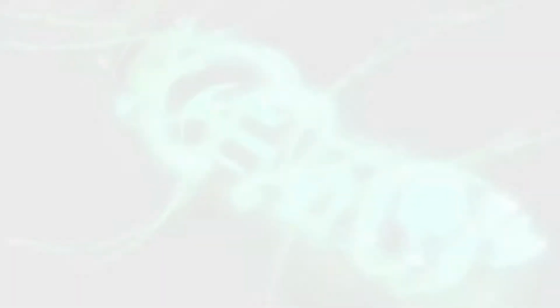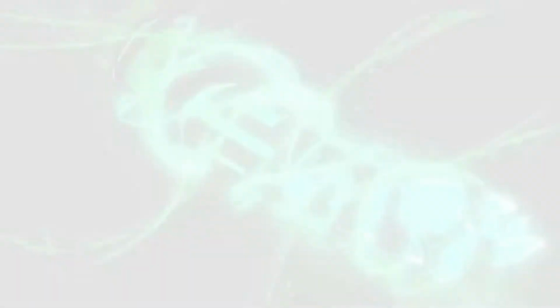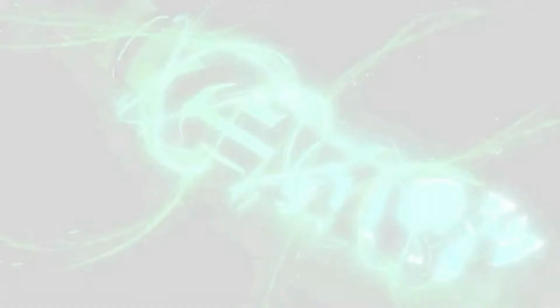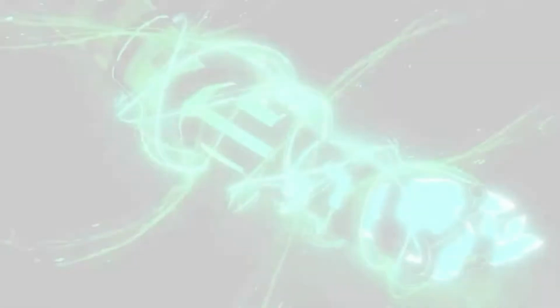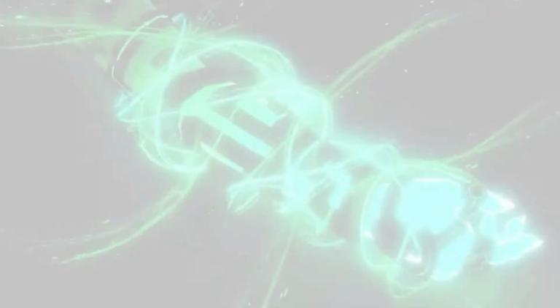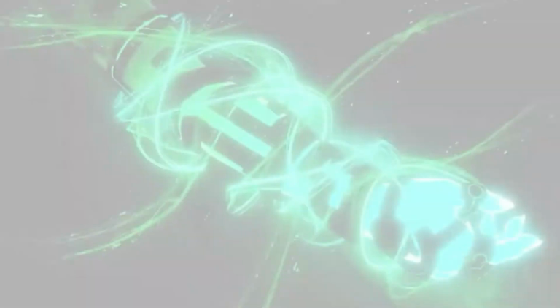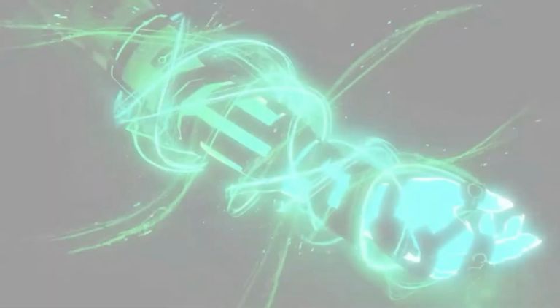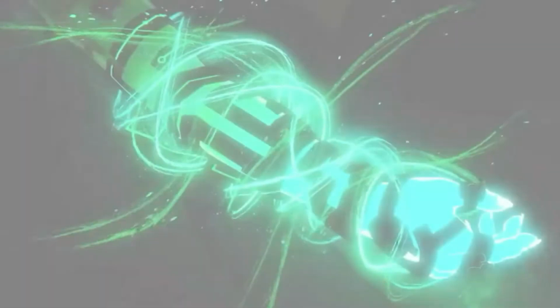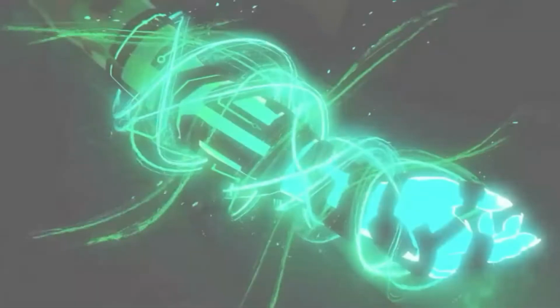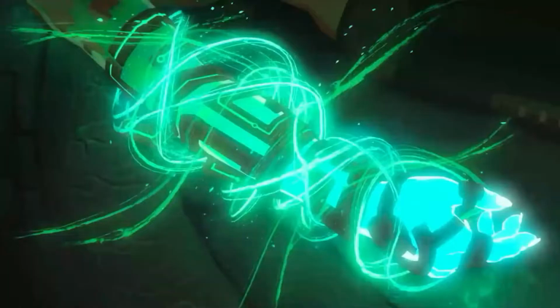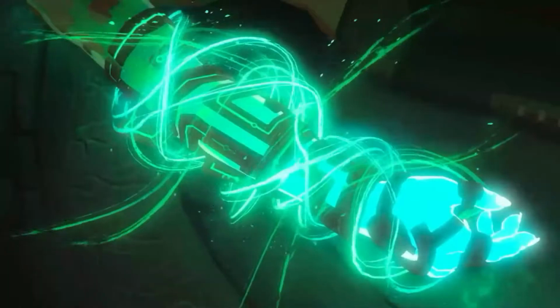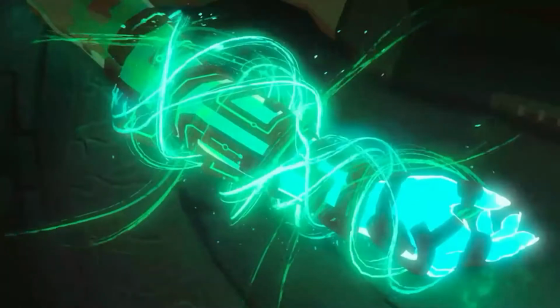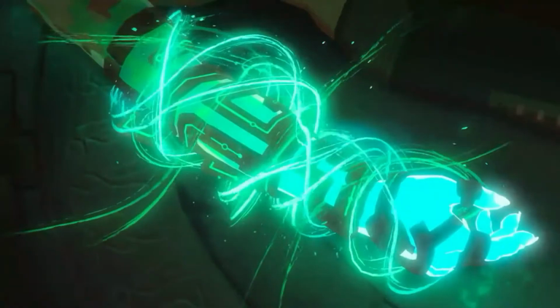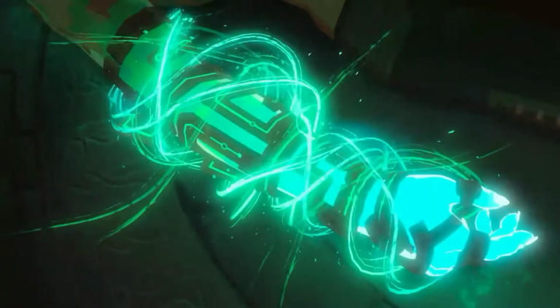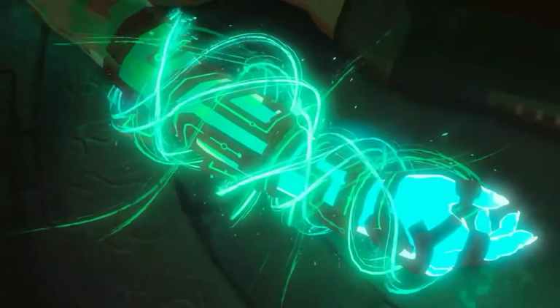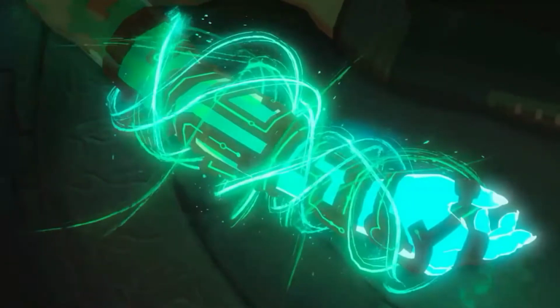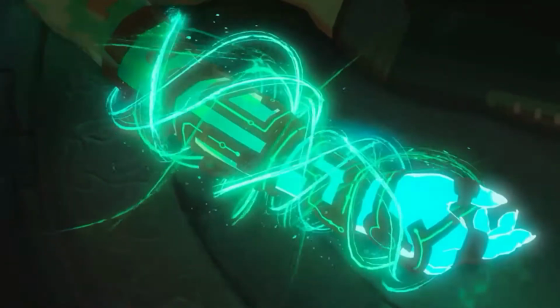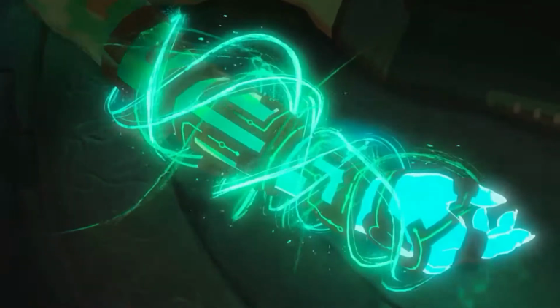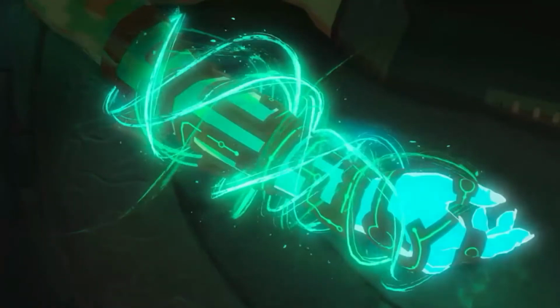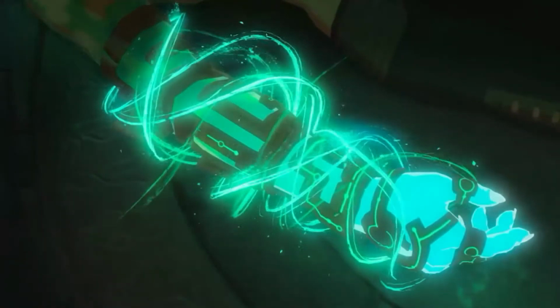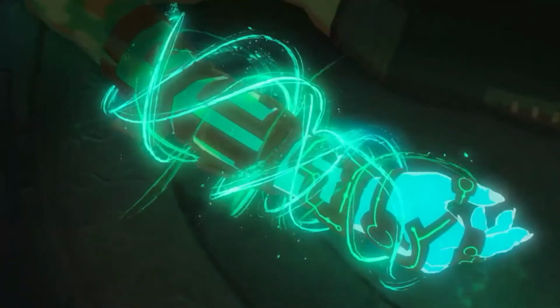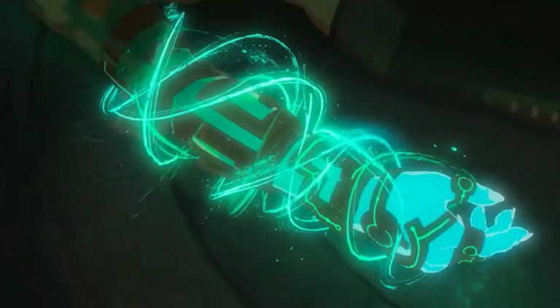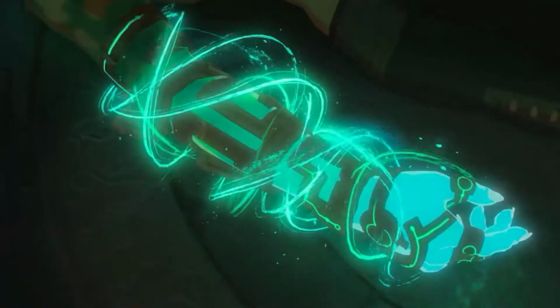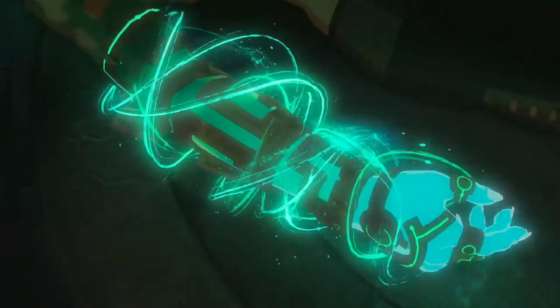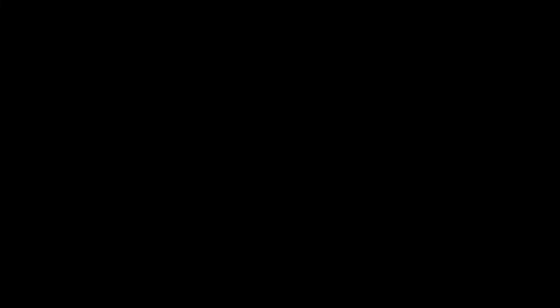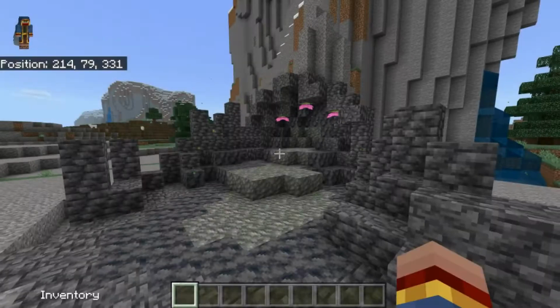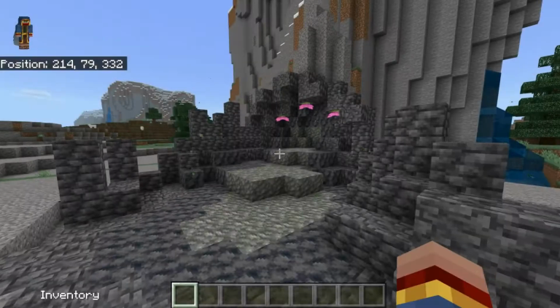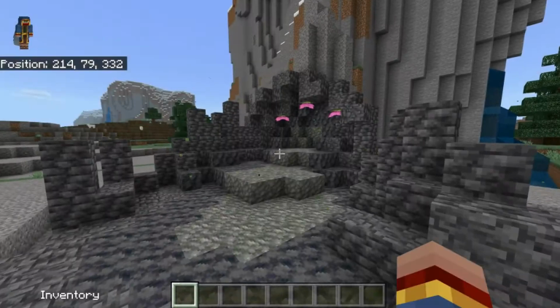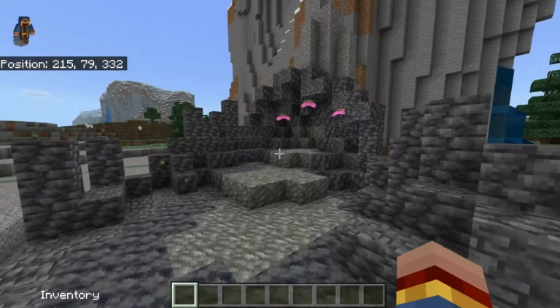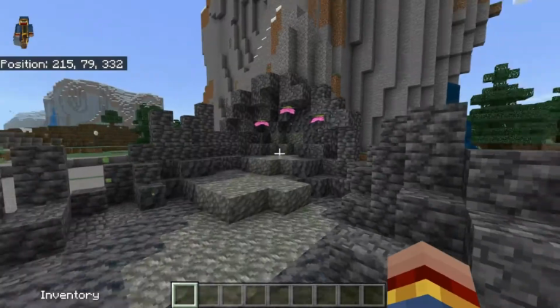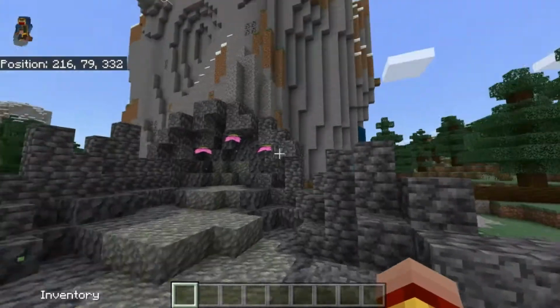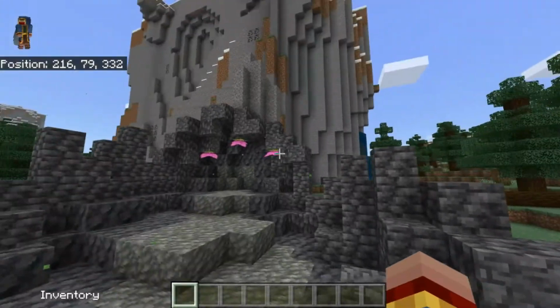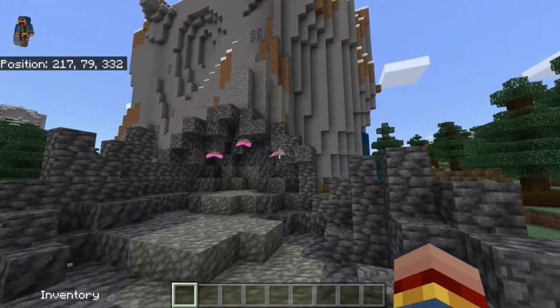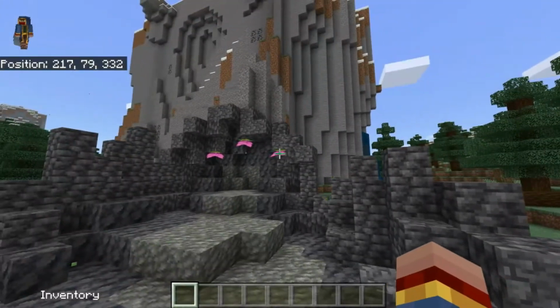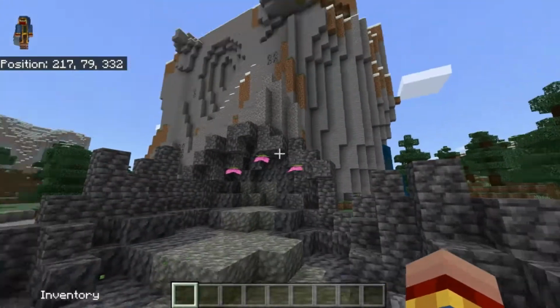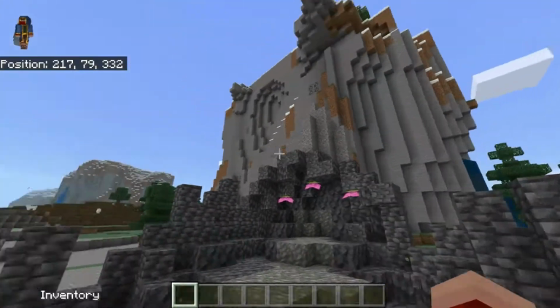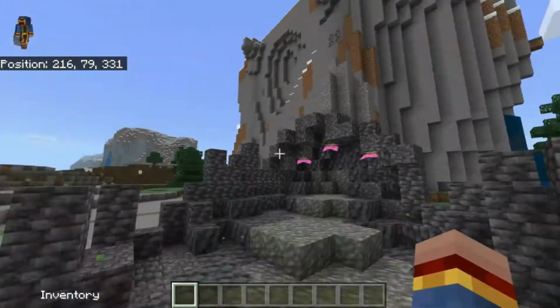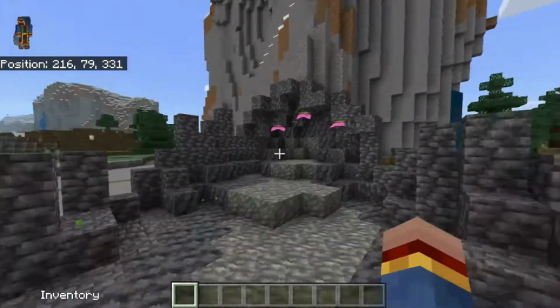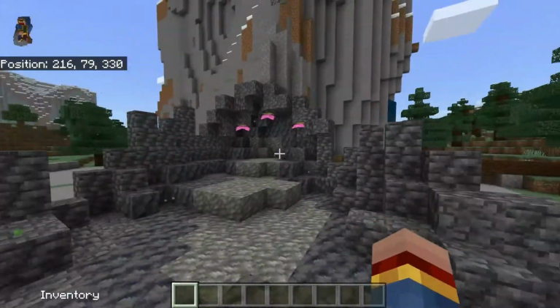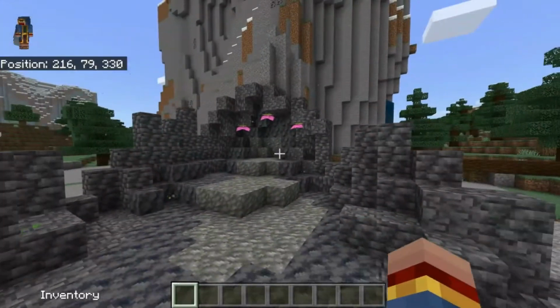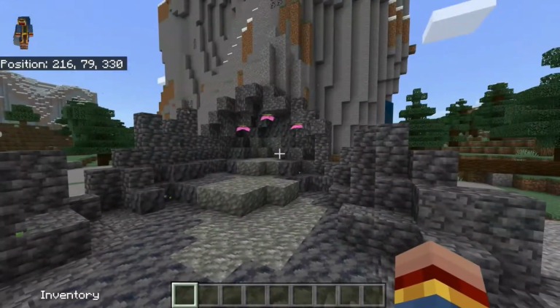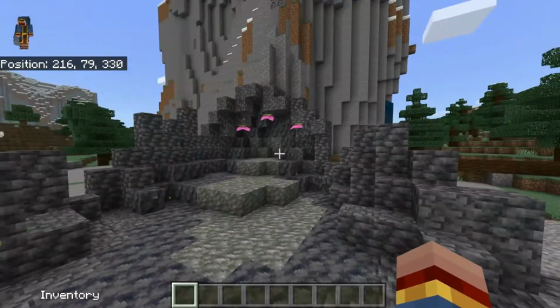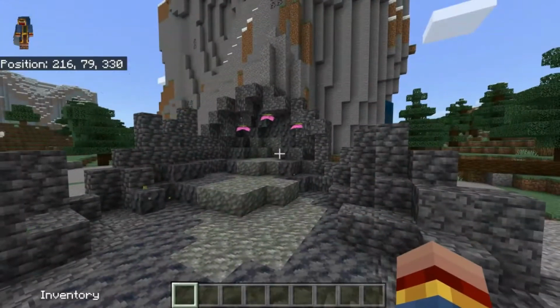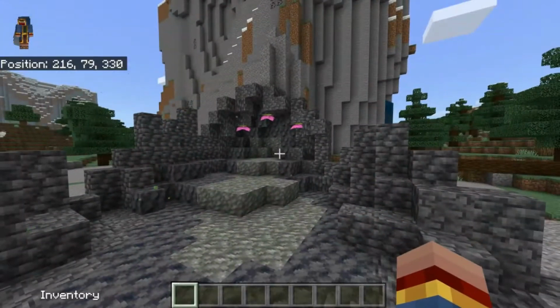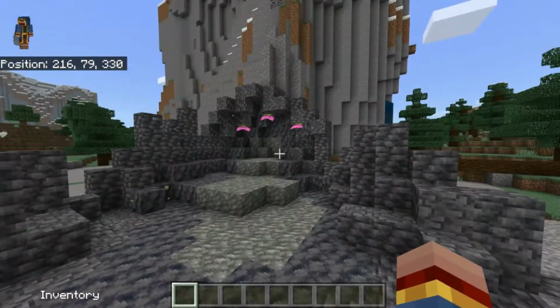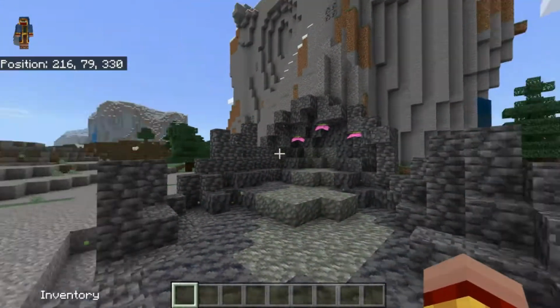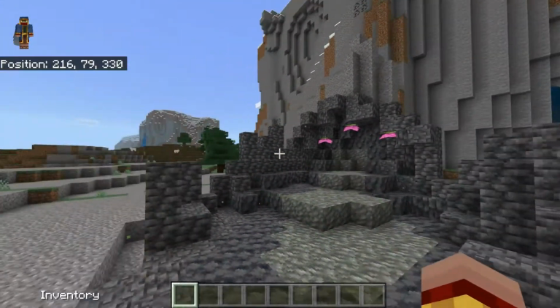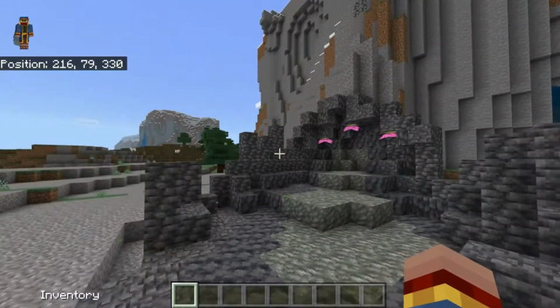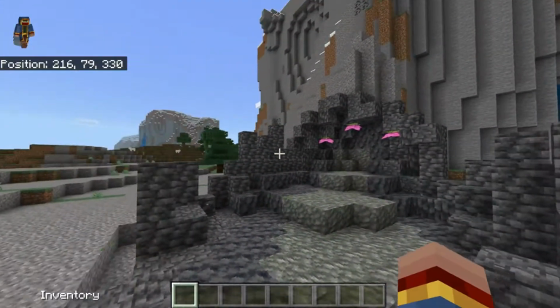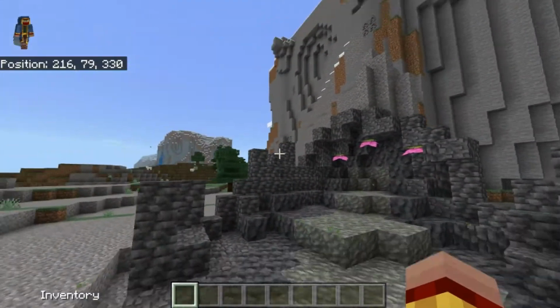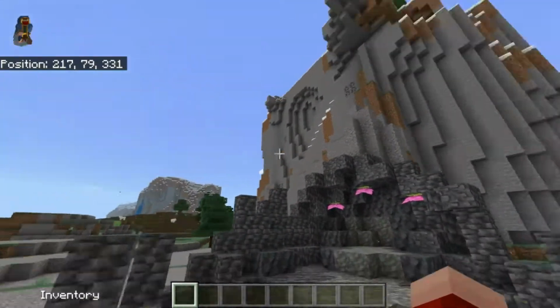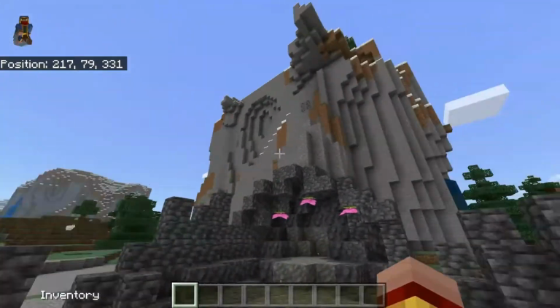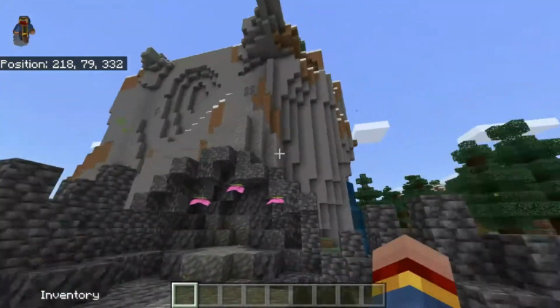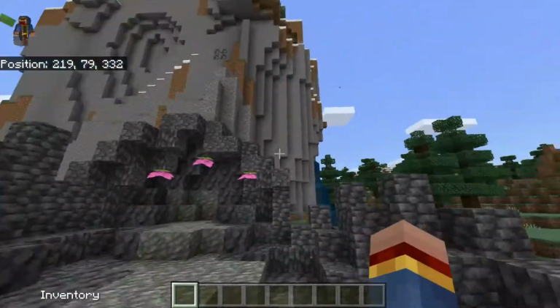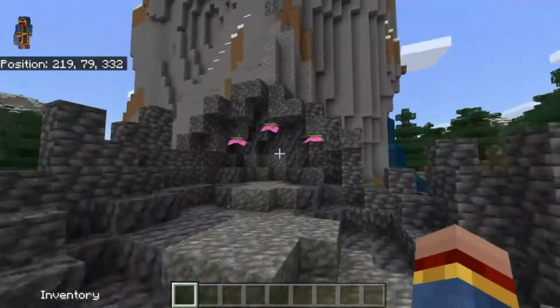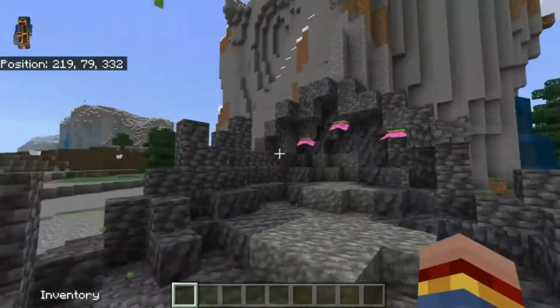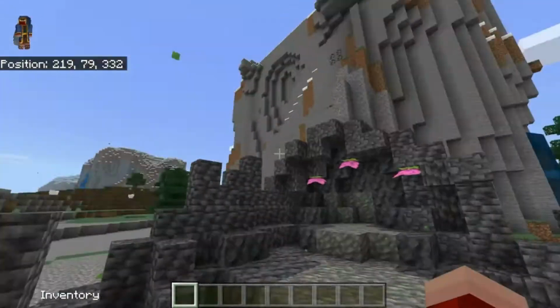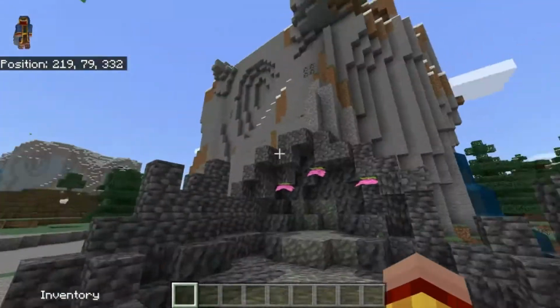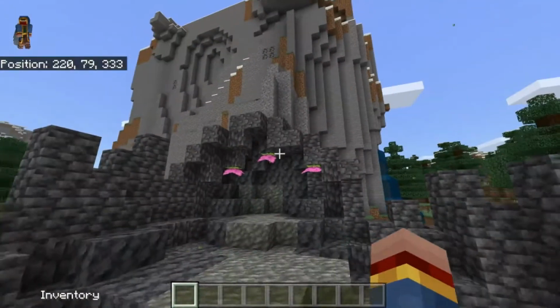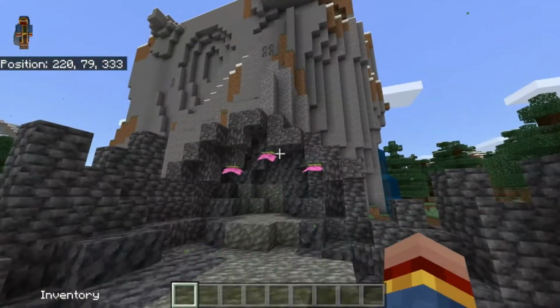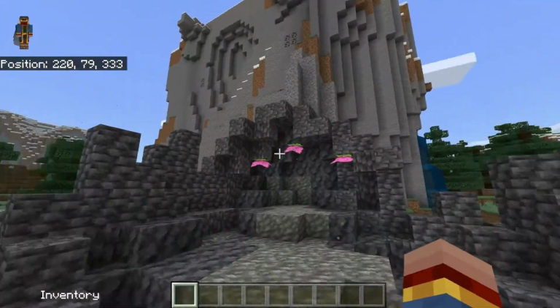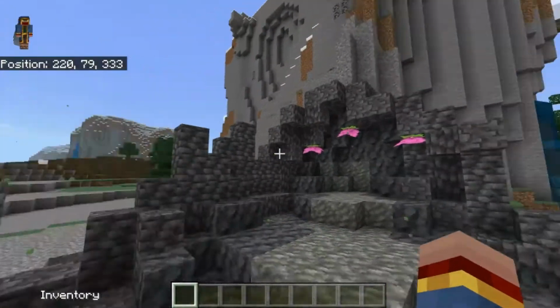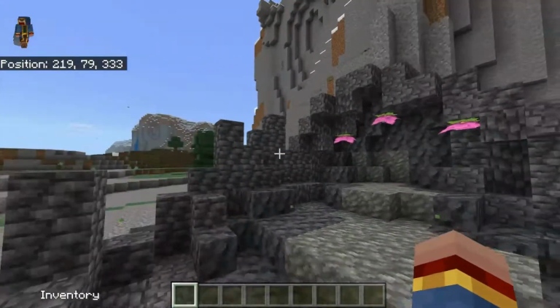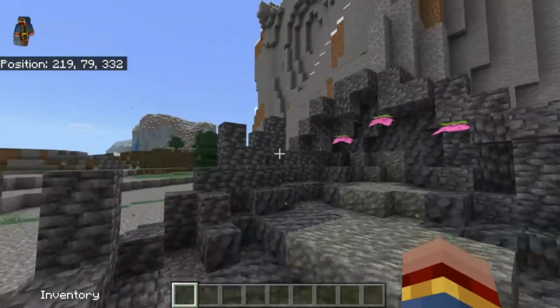In Breath of the Wild 2, there's some kind of new green energy surrounding Link's hand, and with the spore blossom in Minecraft, you kind of get the same green energy particles flying about.